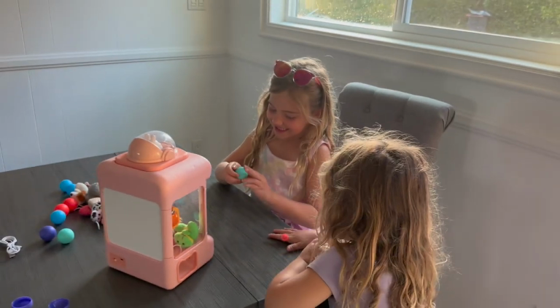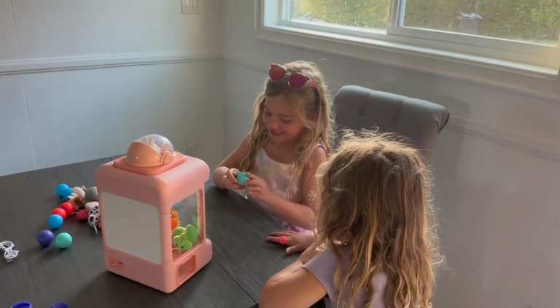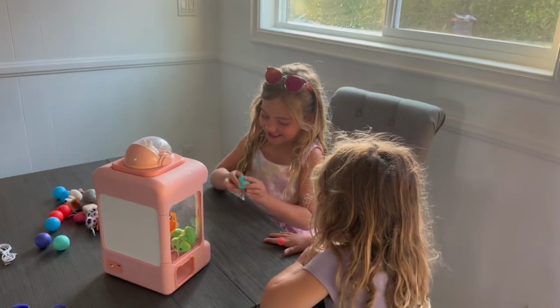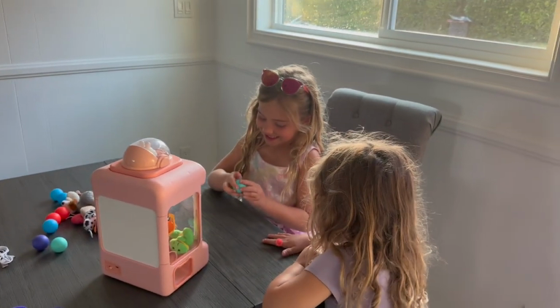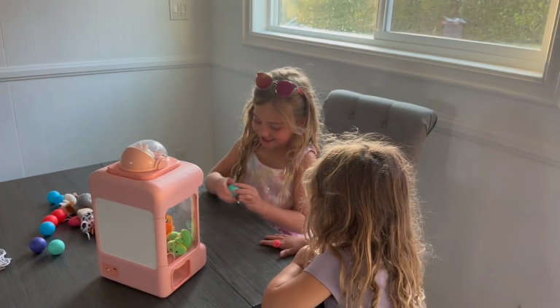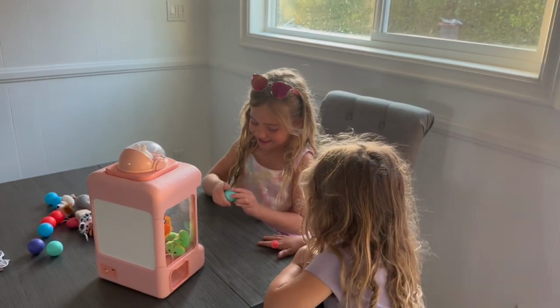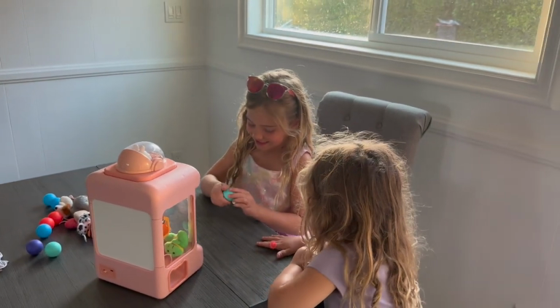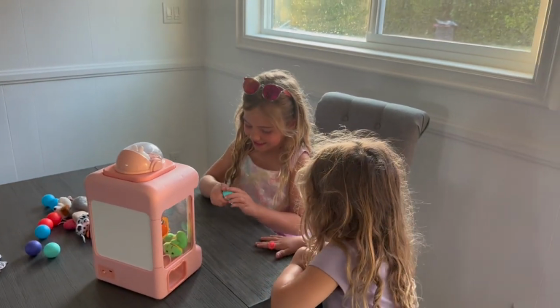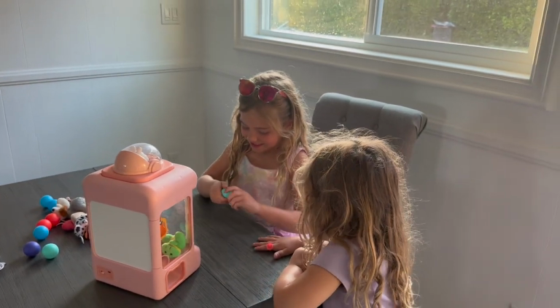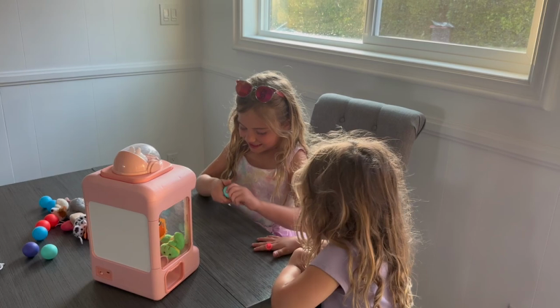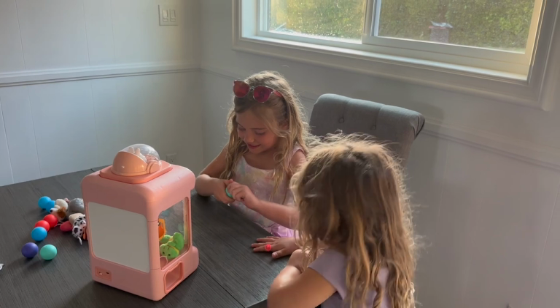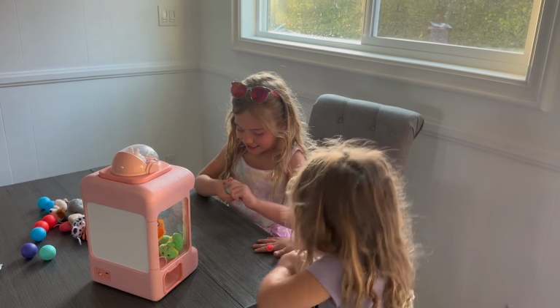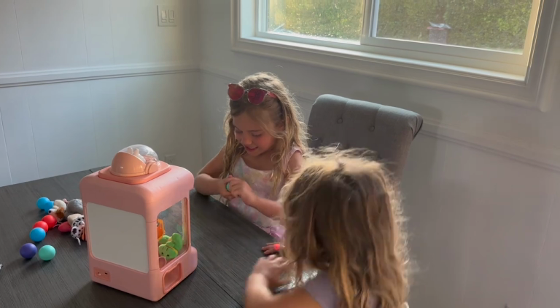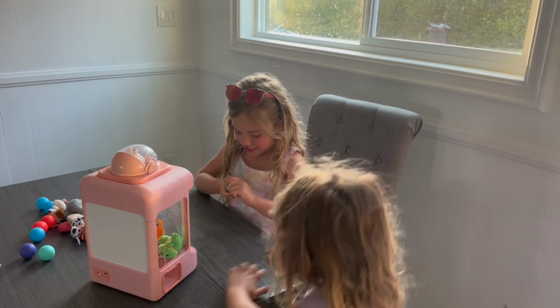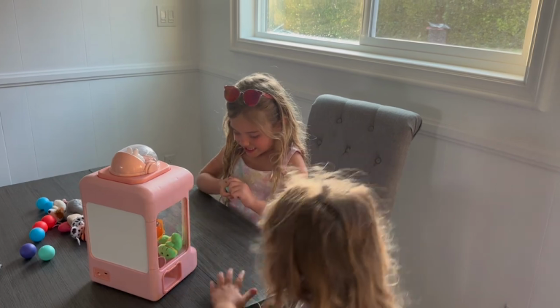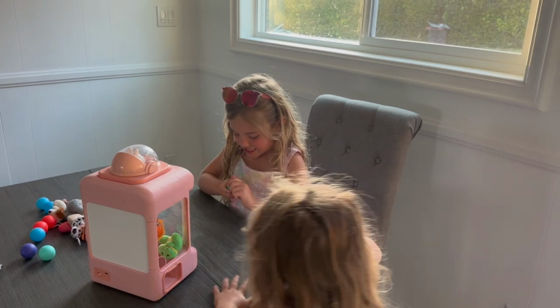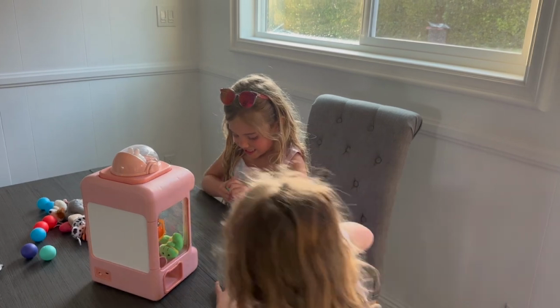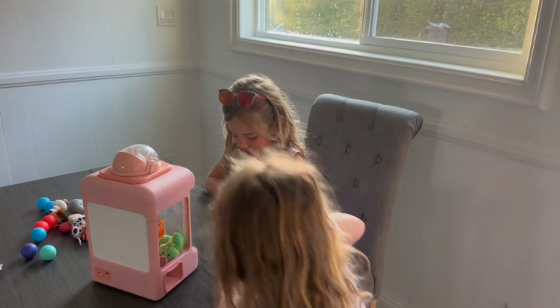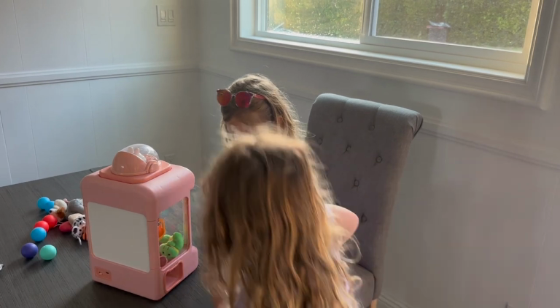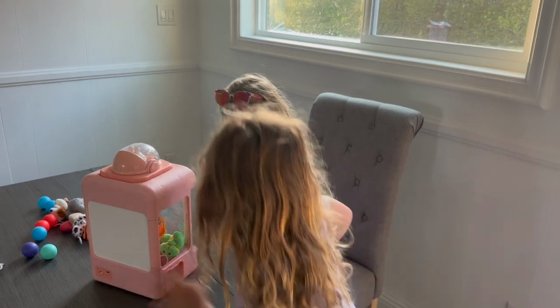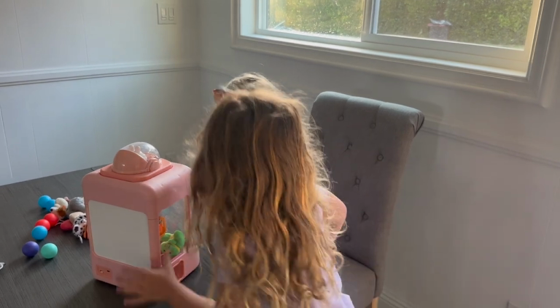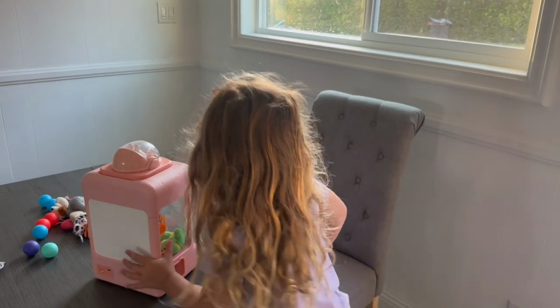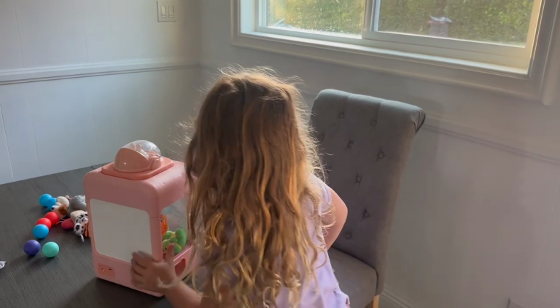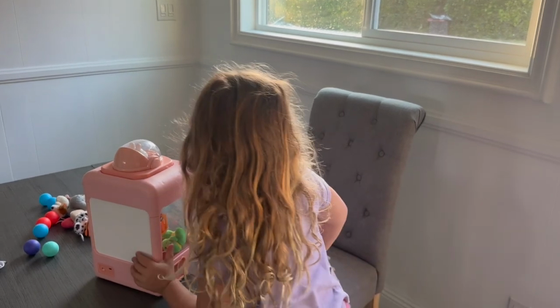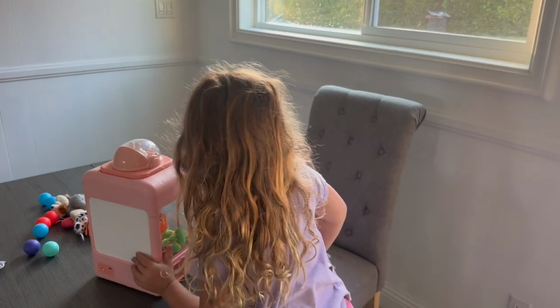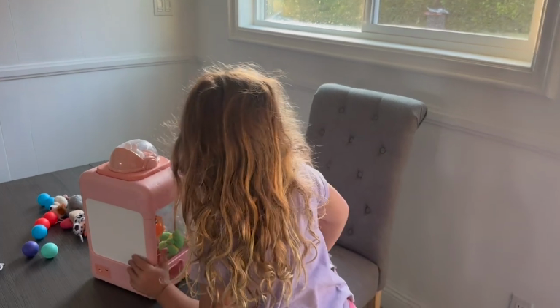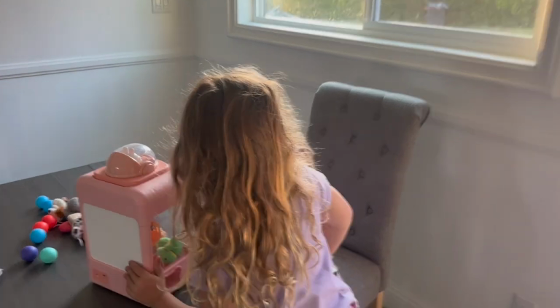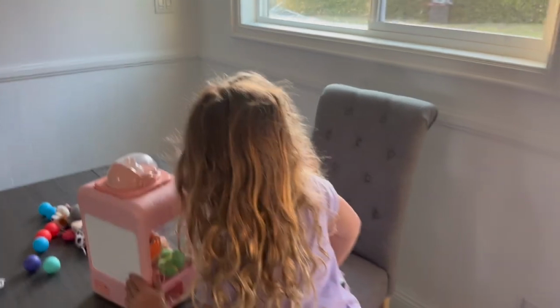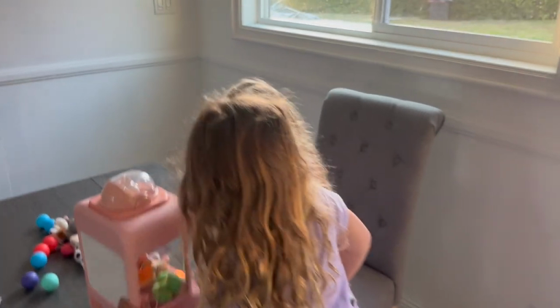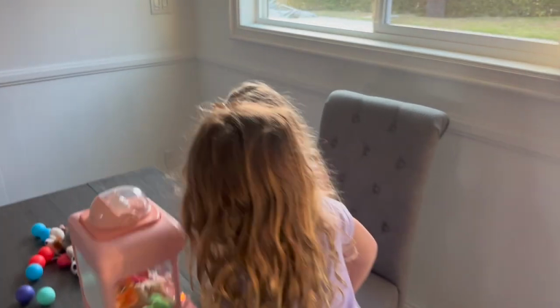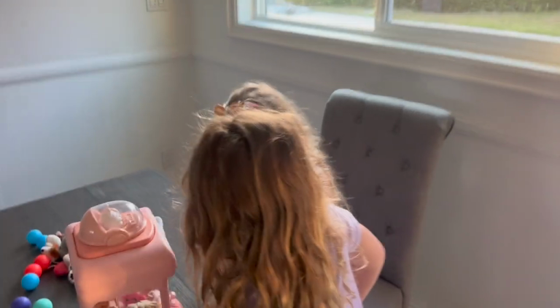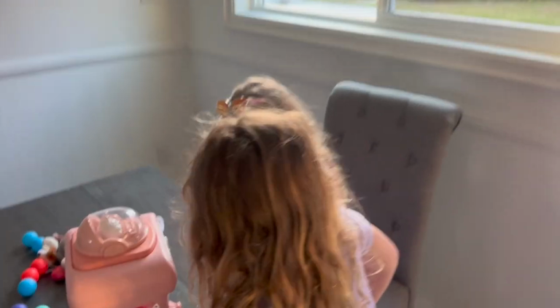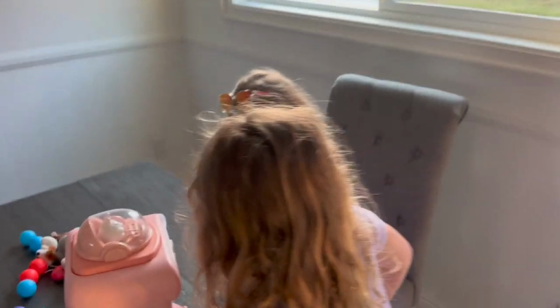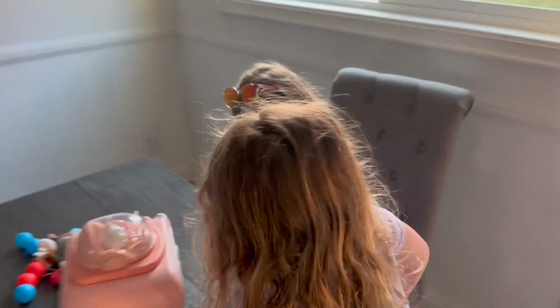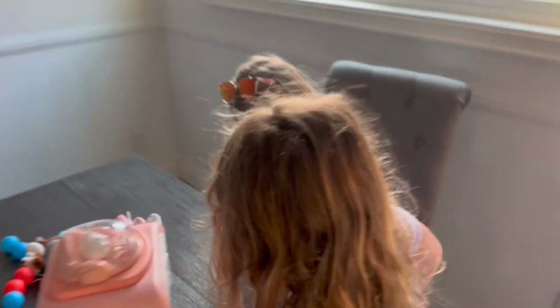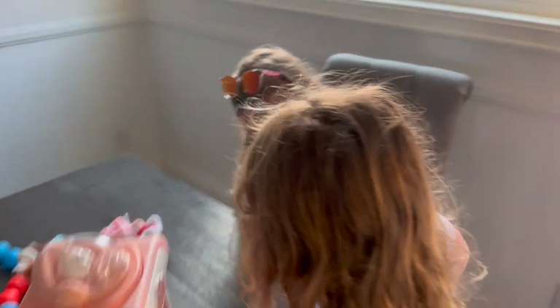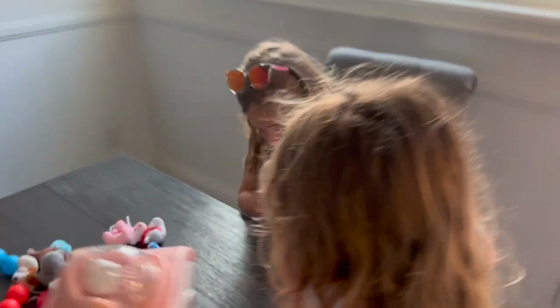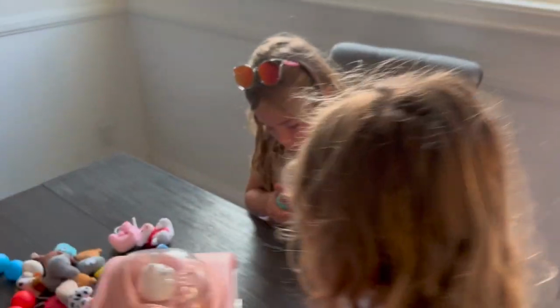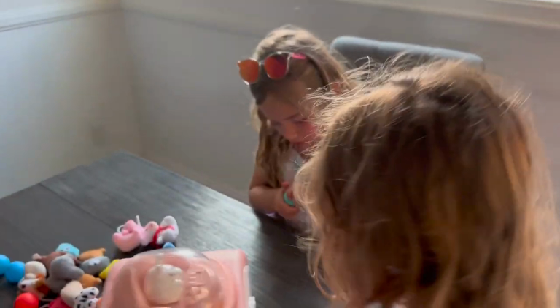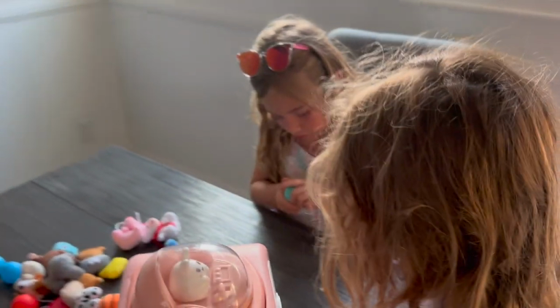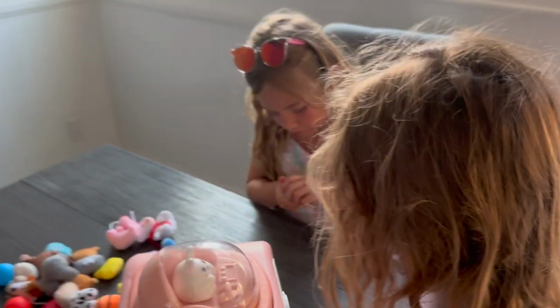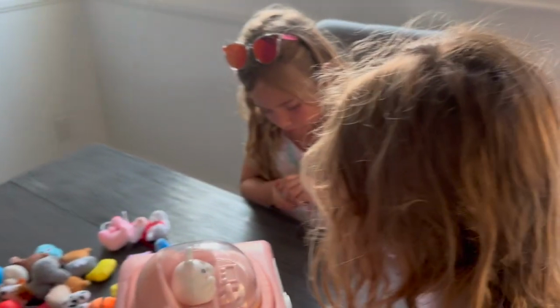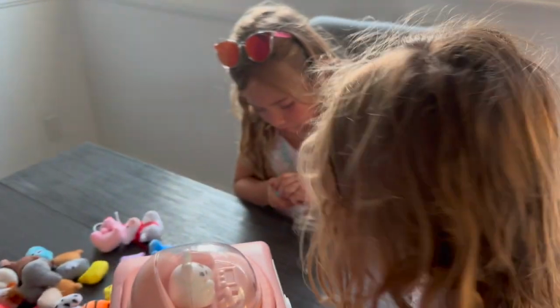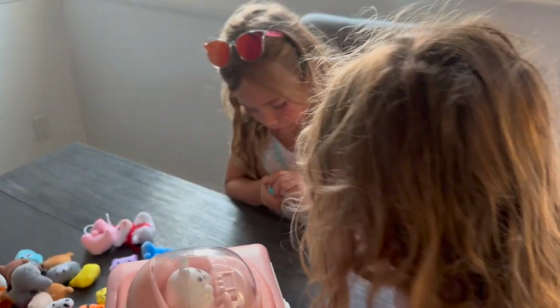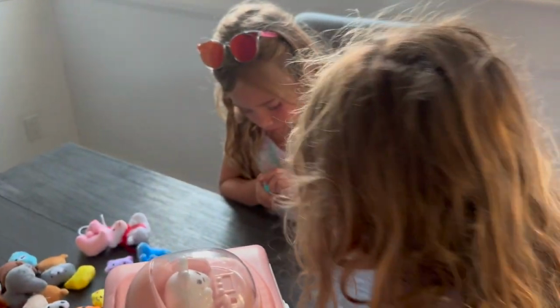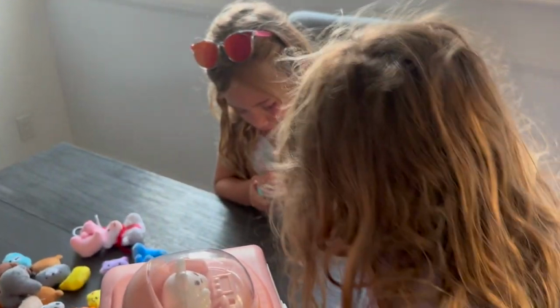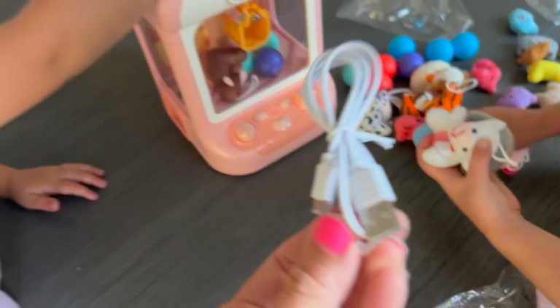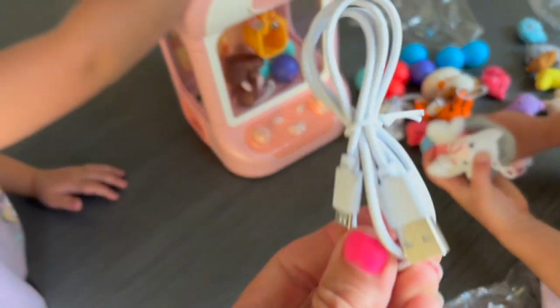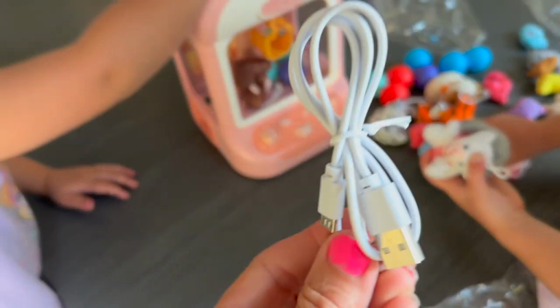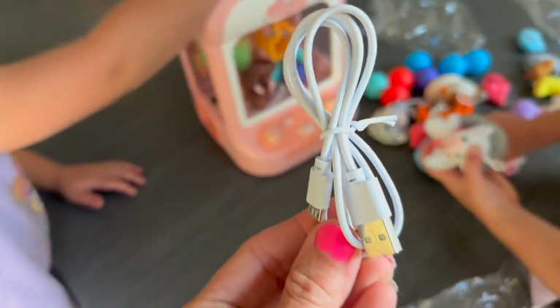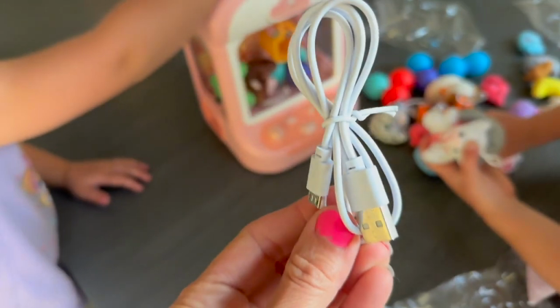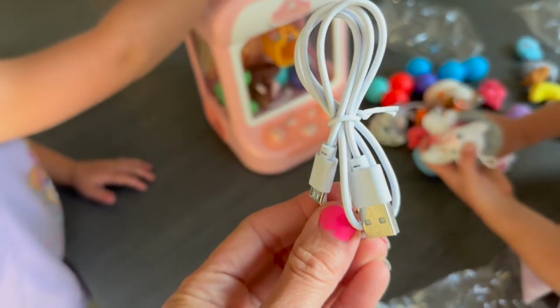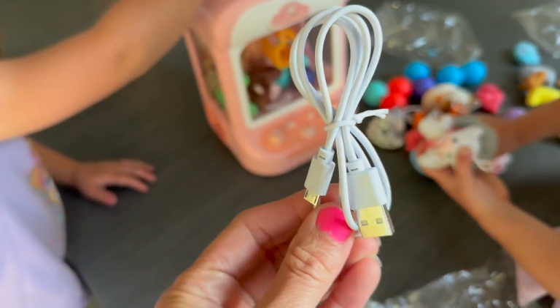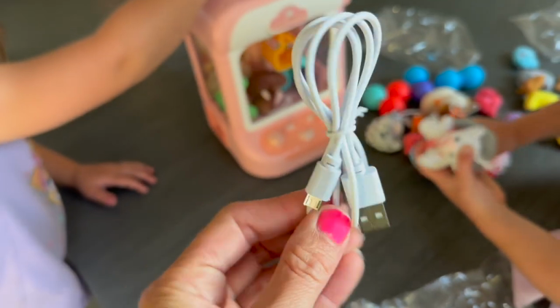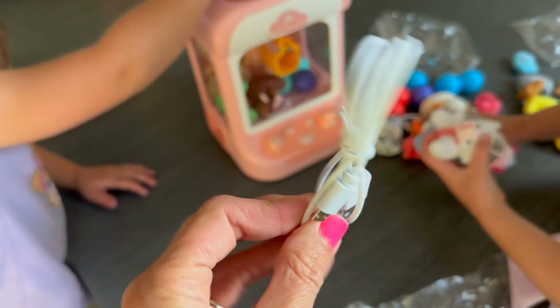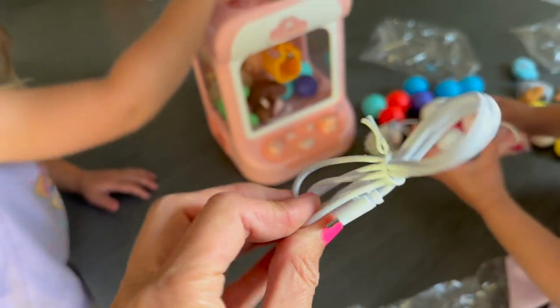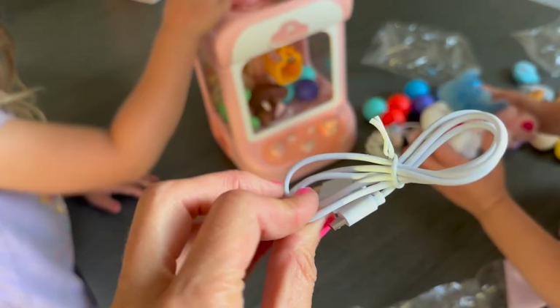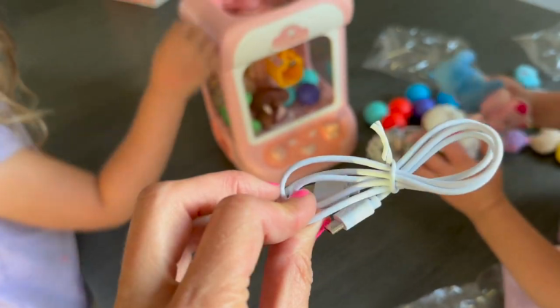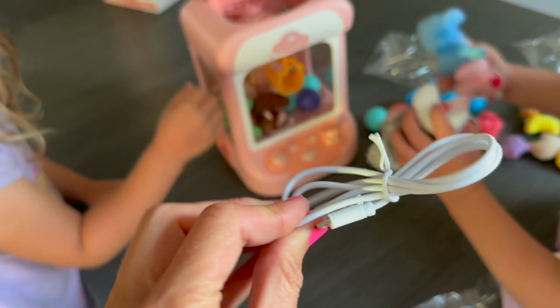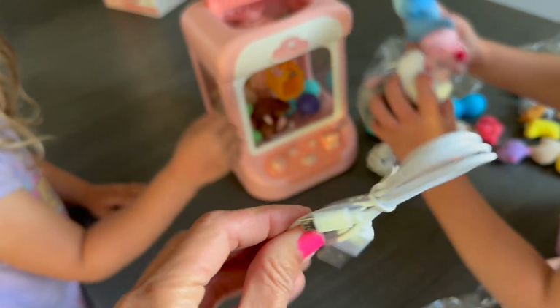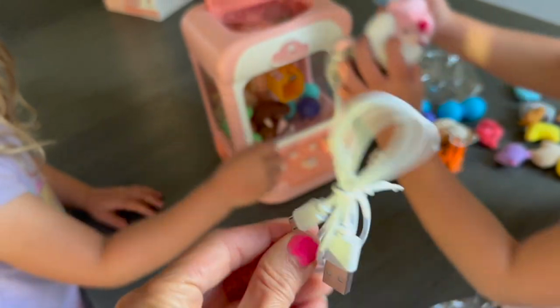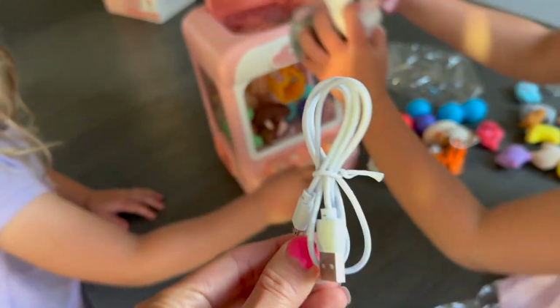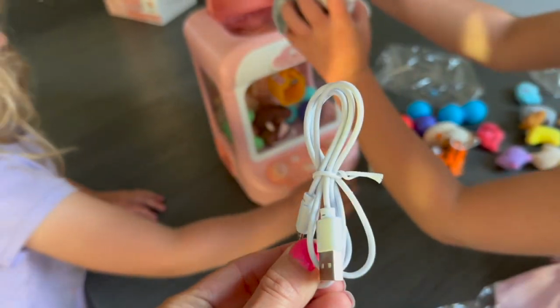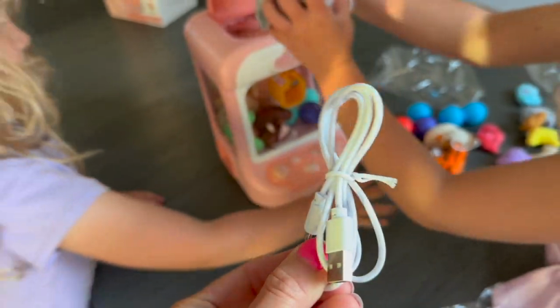This is so fun and kids can play again and again and again — I love that. Plus, it even comes with a recharging cable.